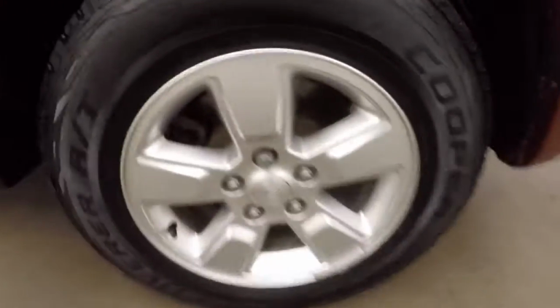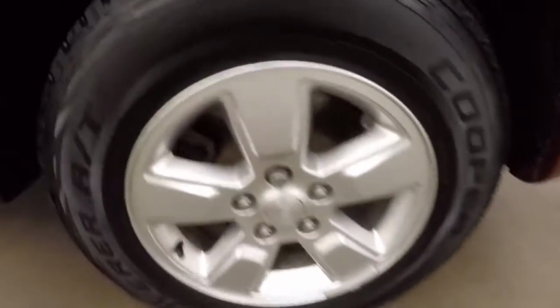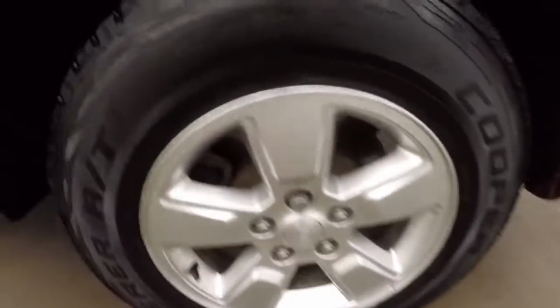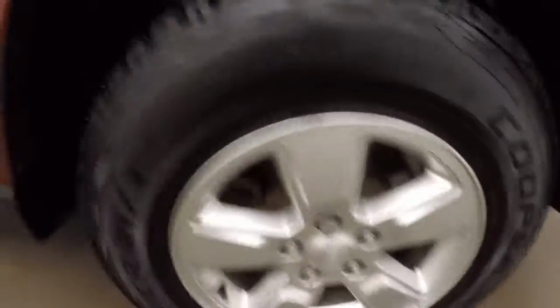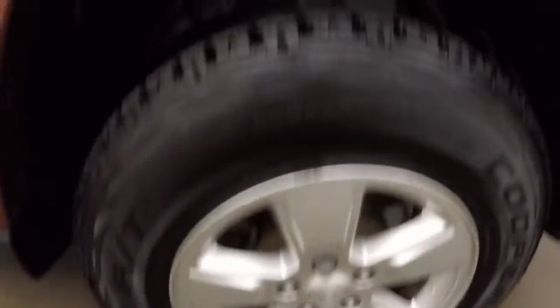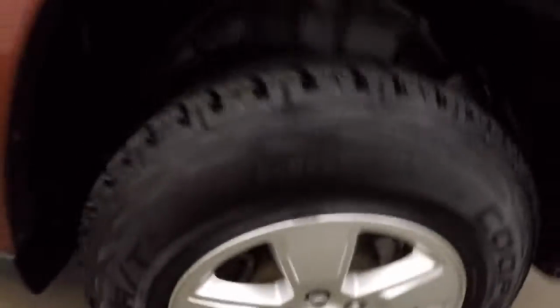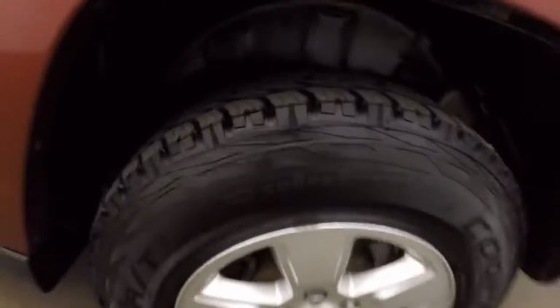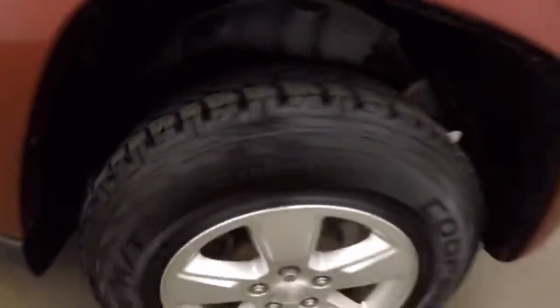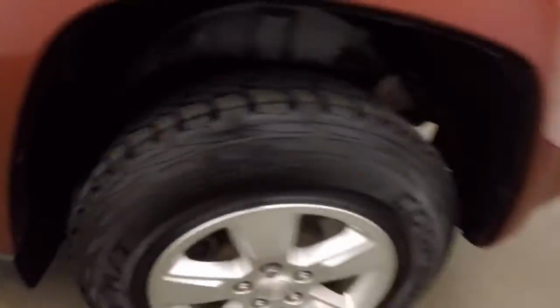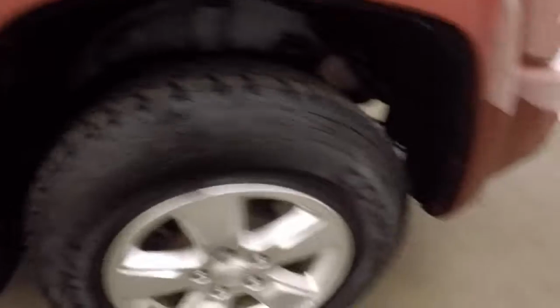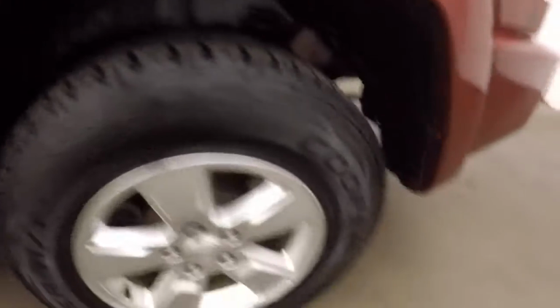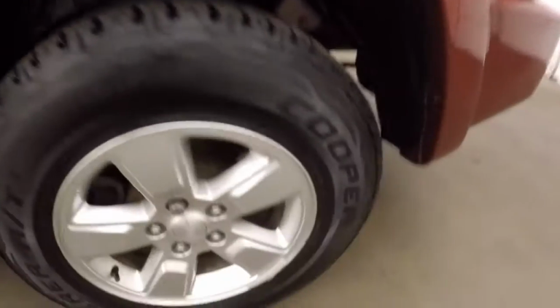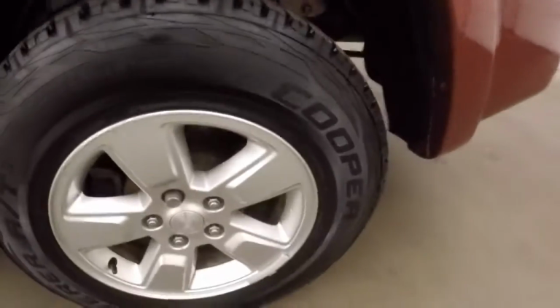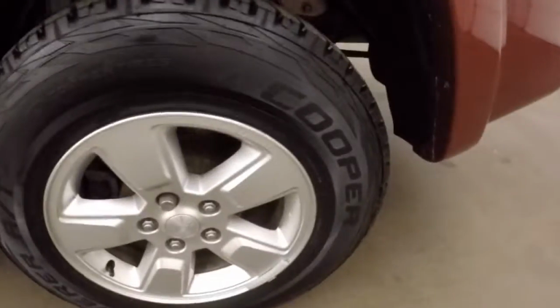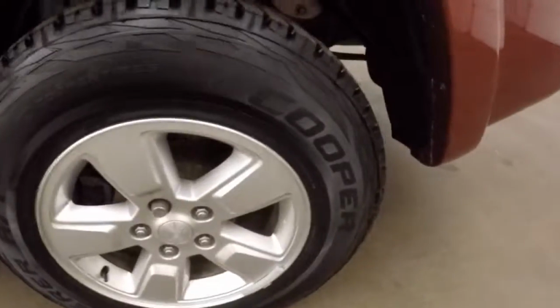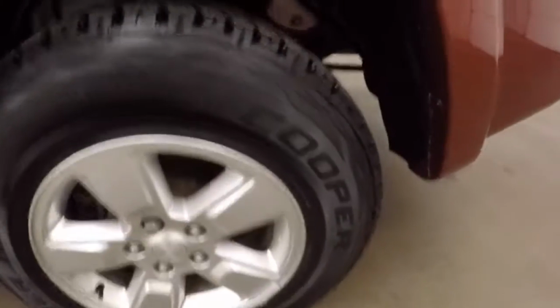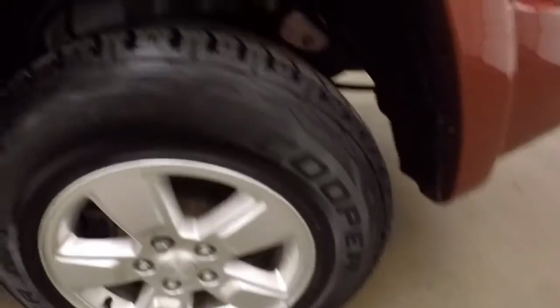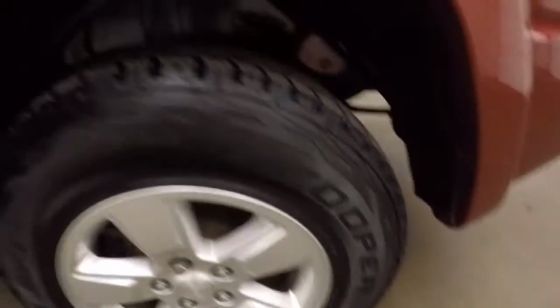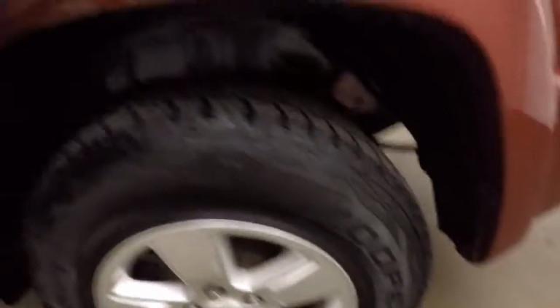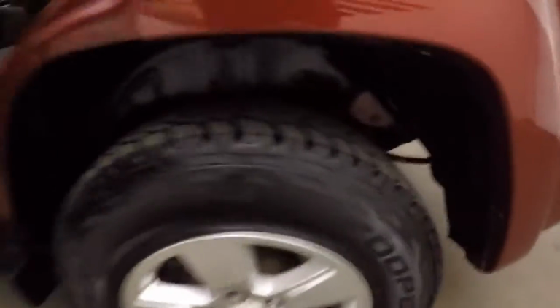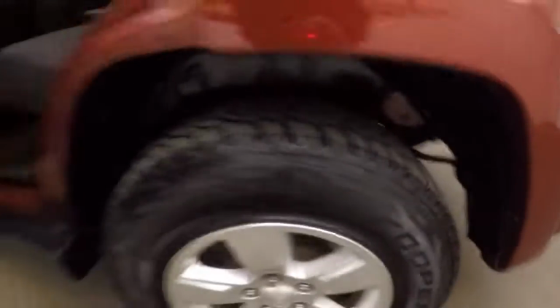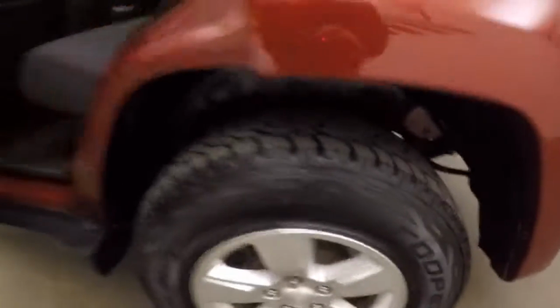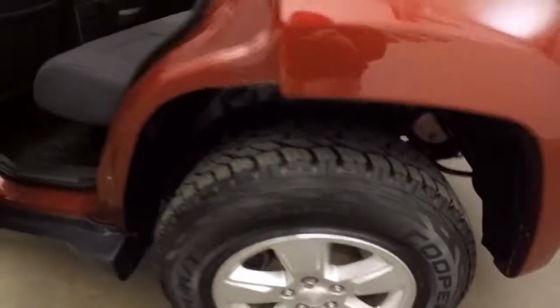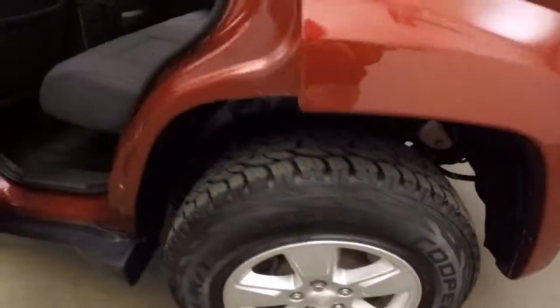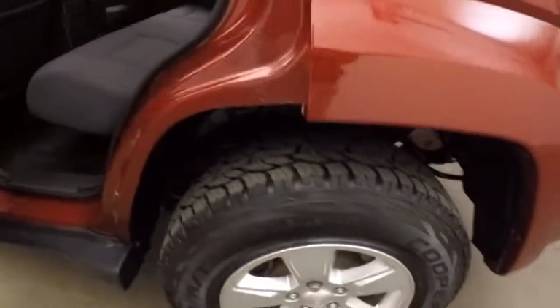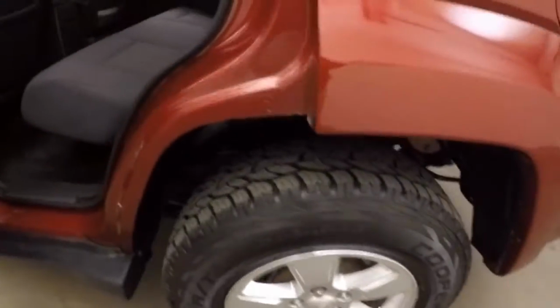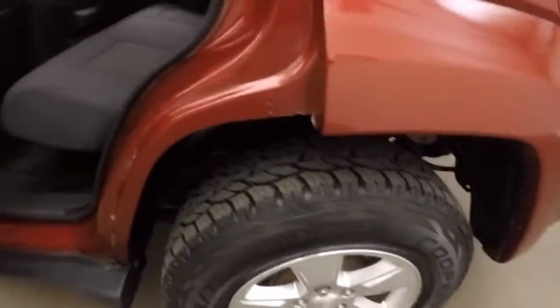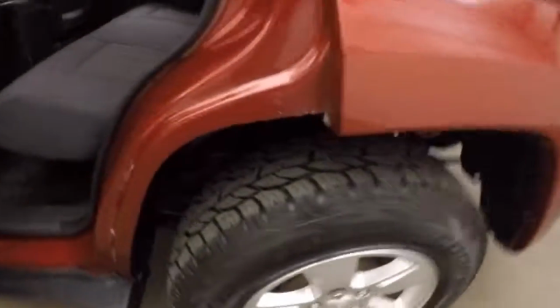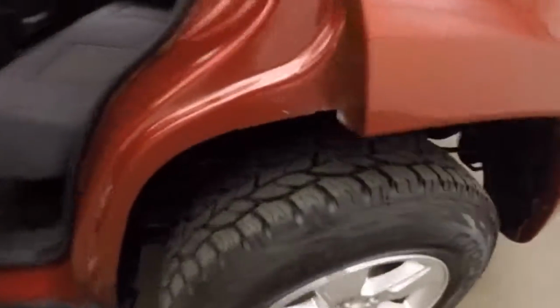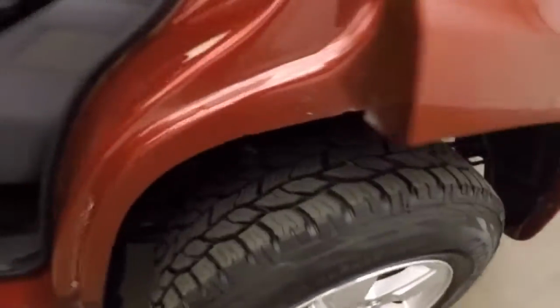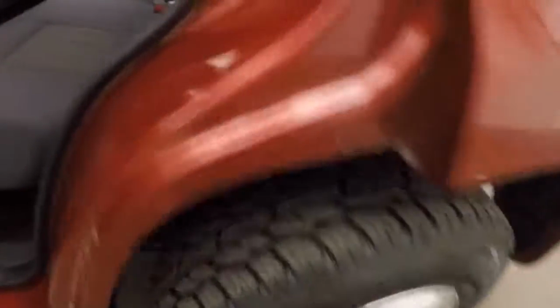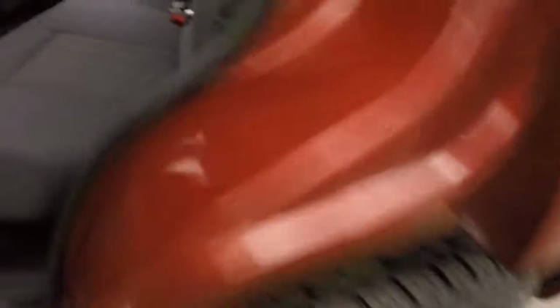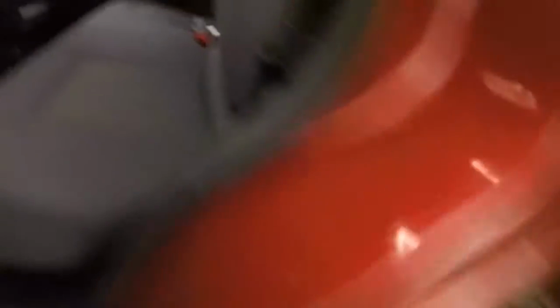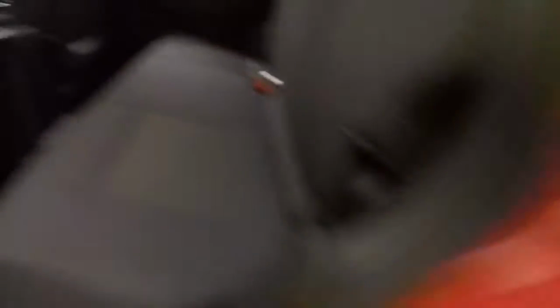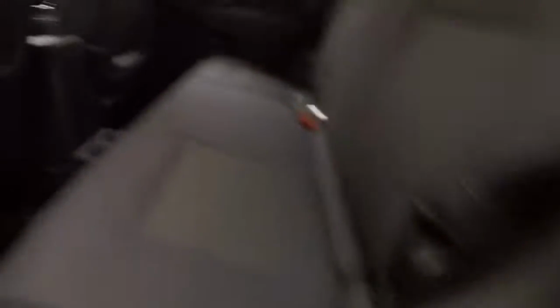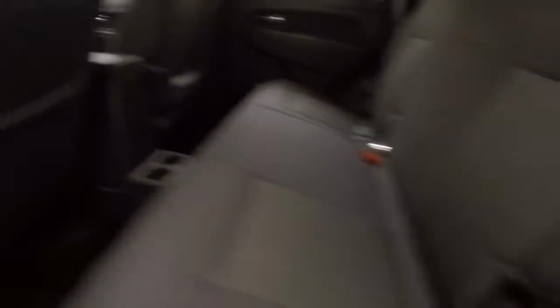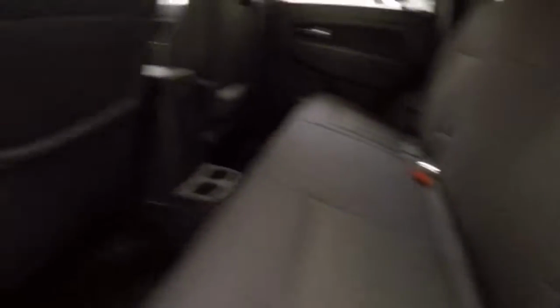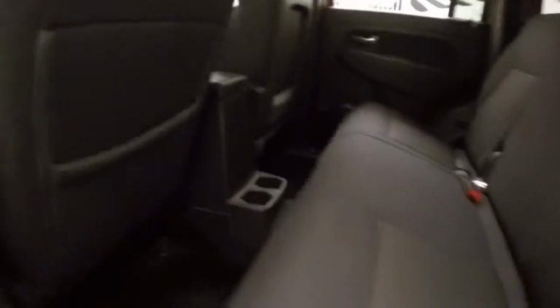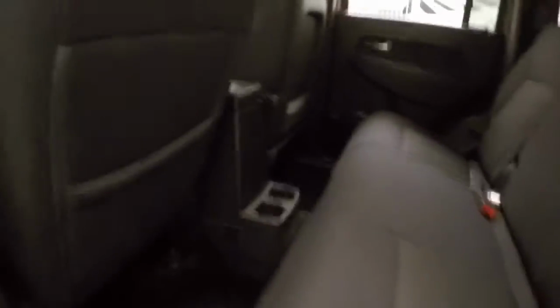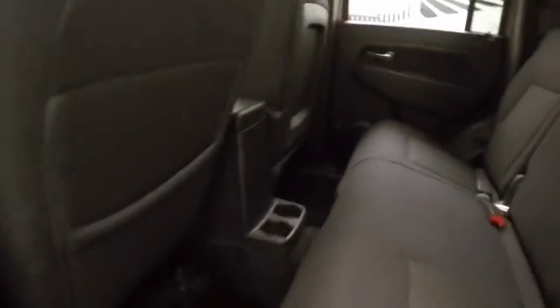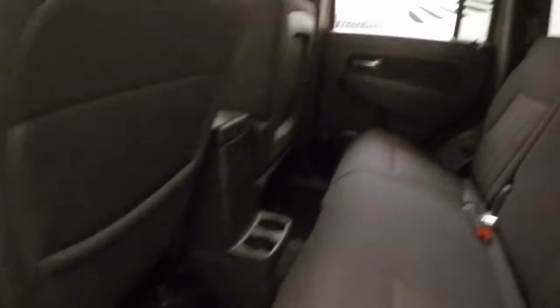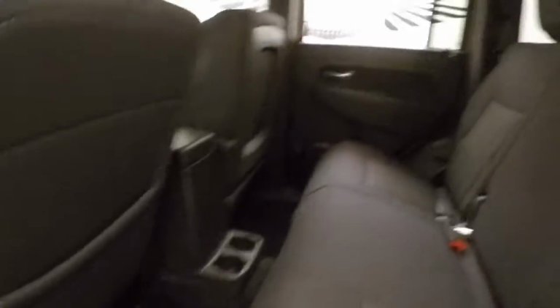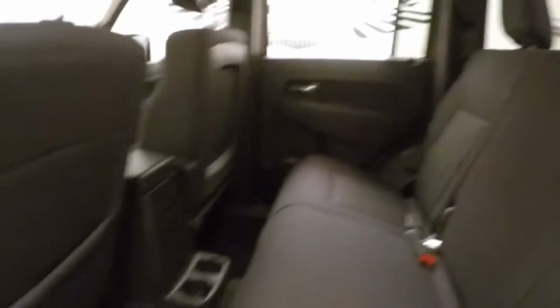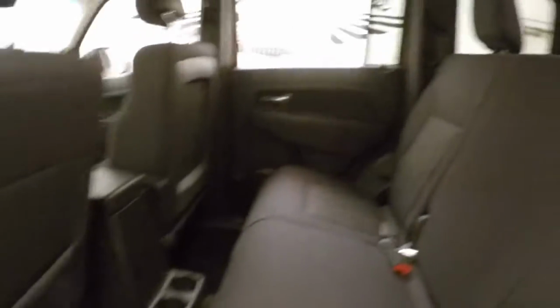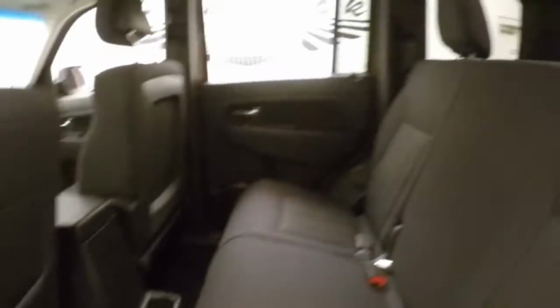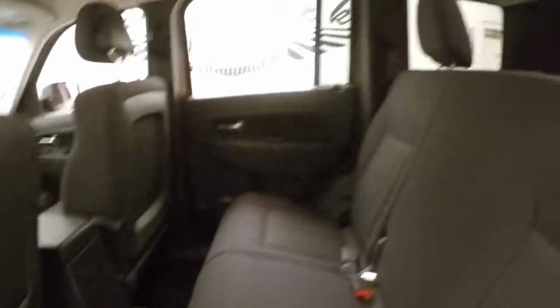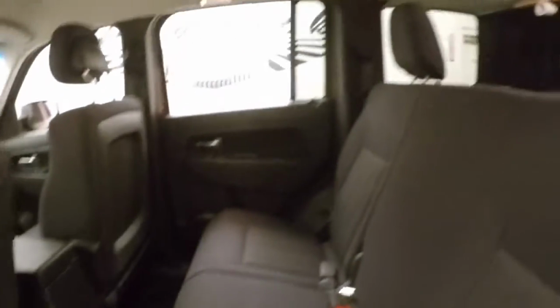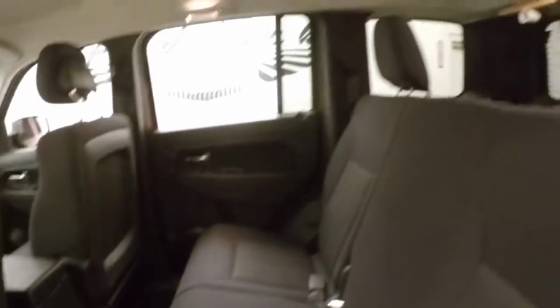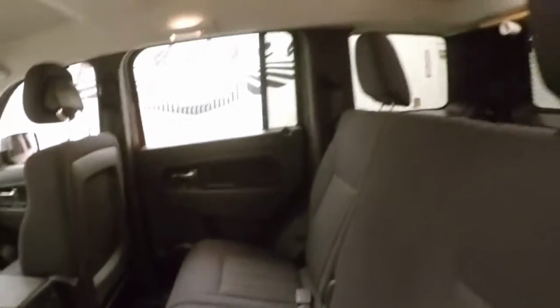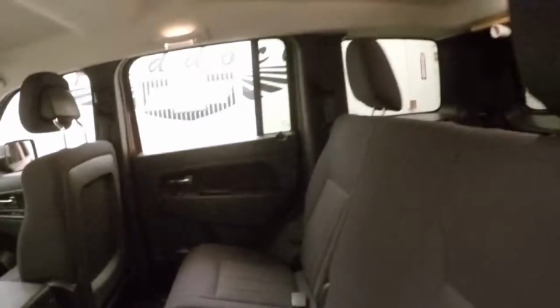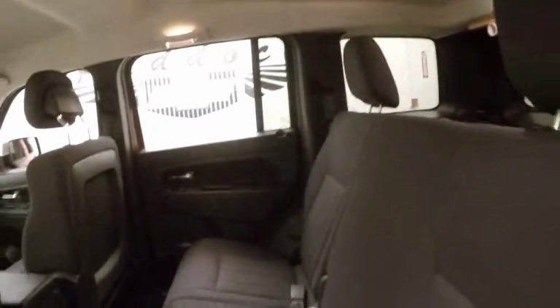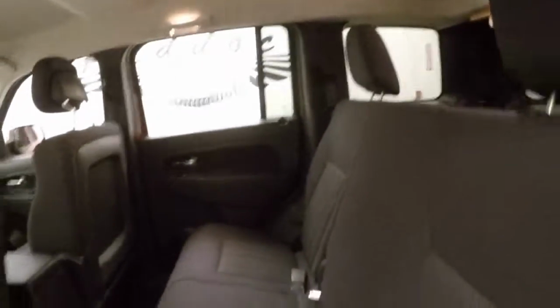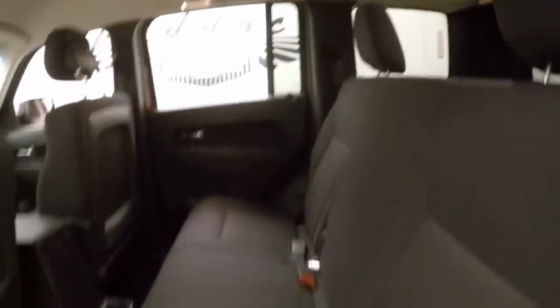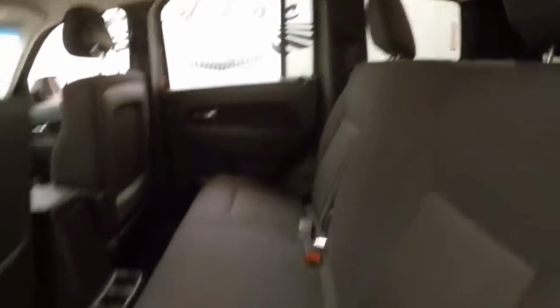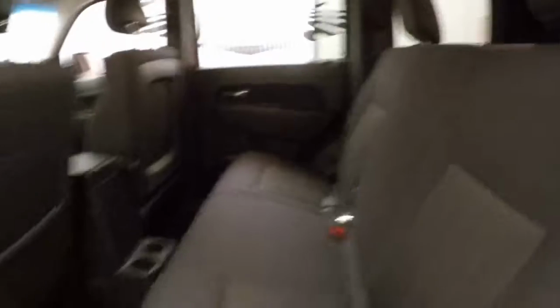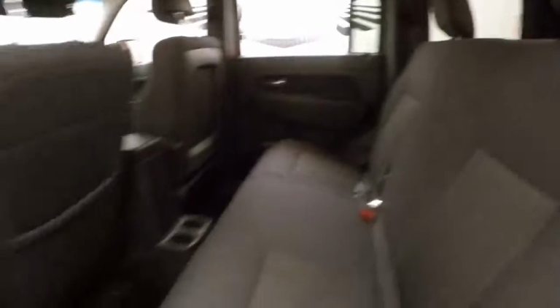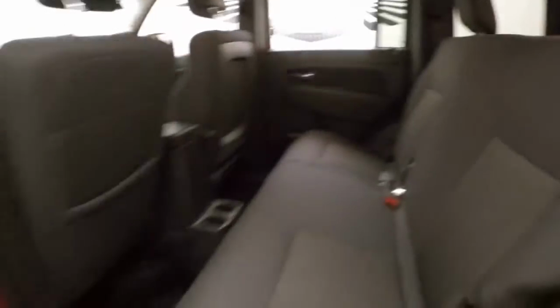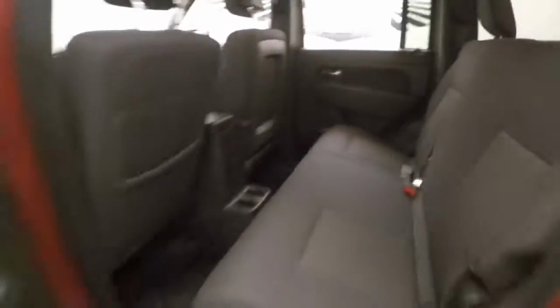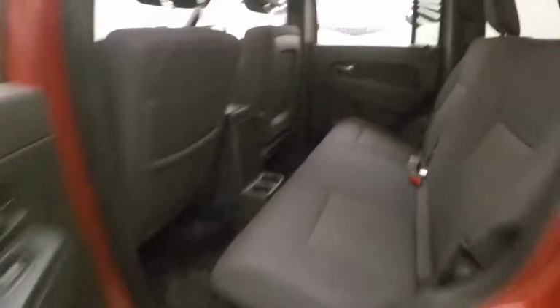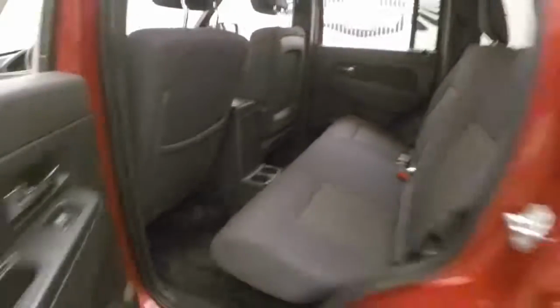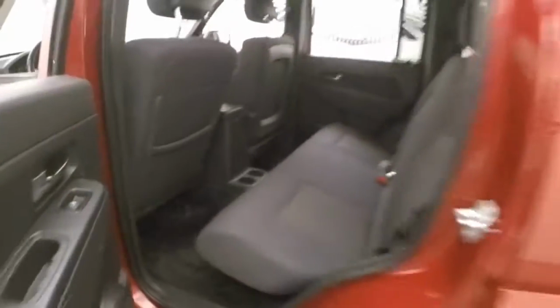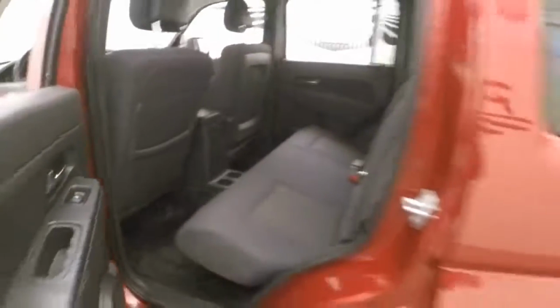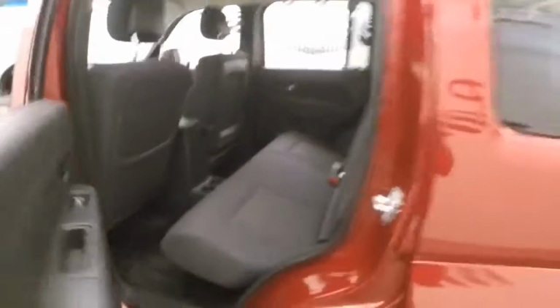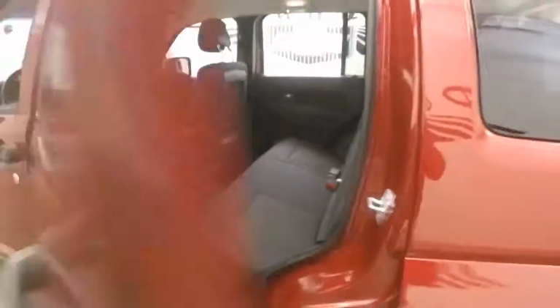Those alloy wheels, wheel locks, good tires. Interior is in great shape, plenty of room.